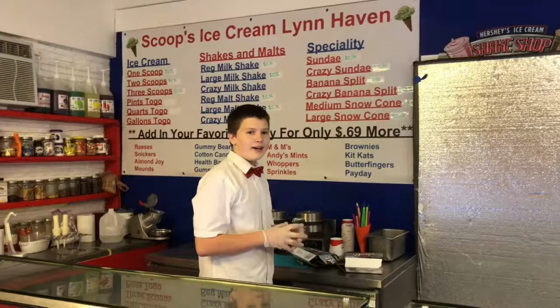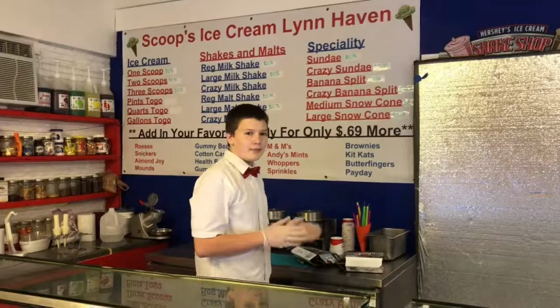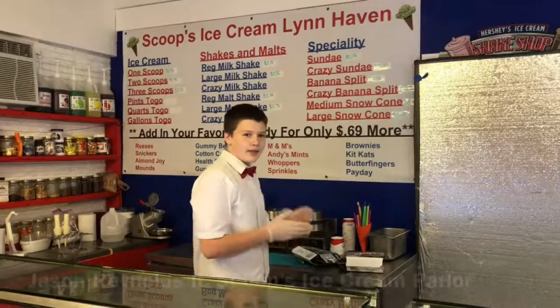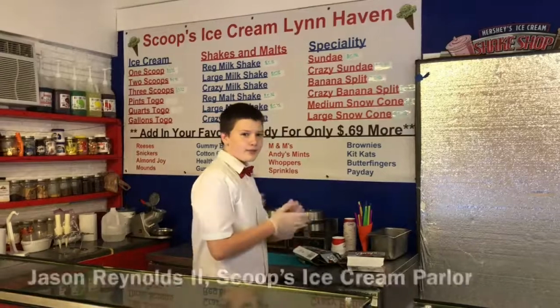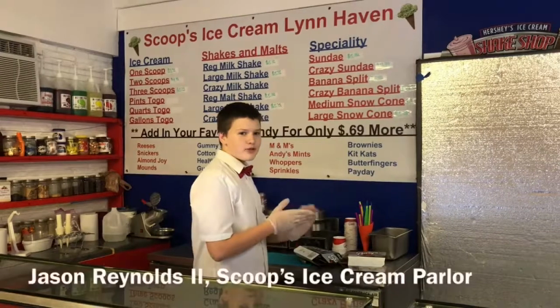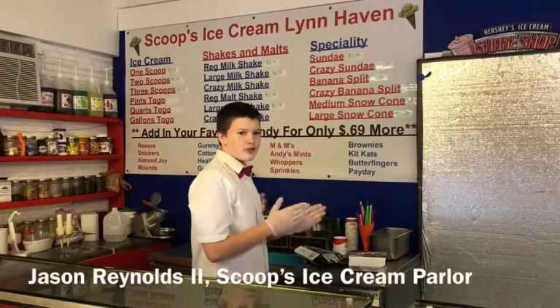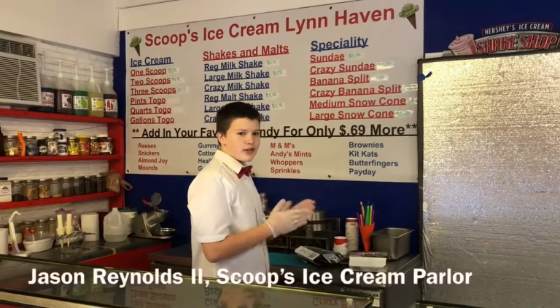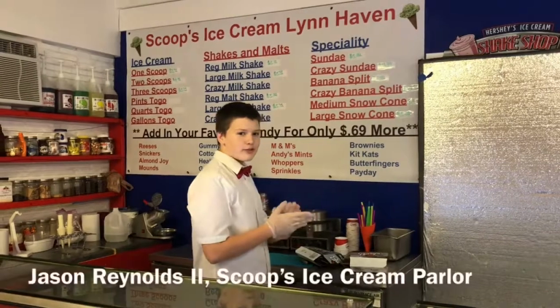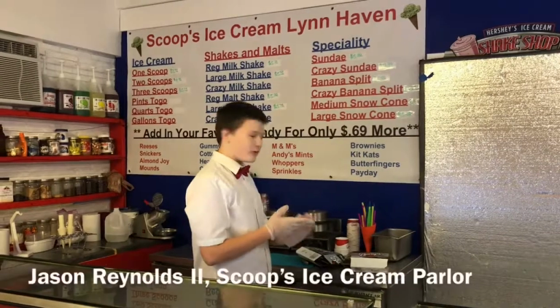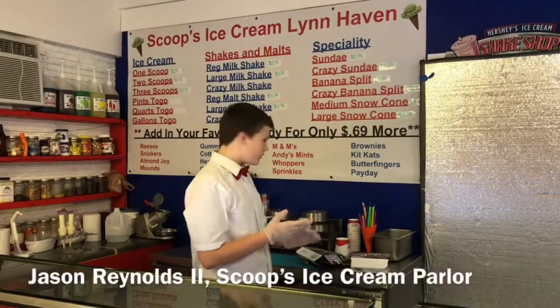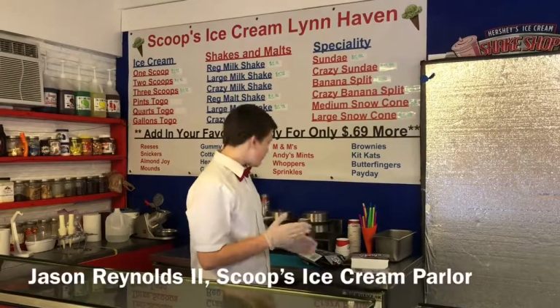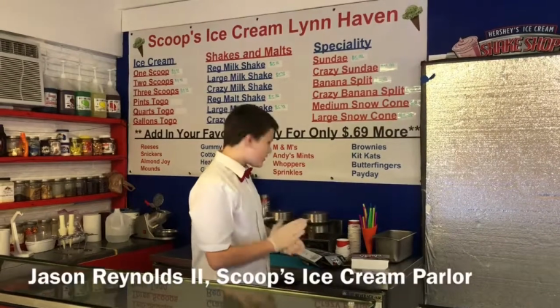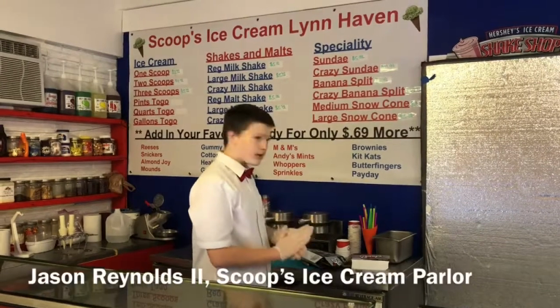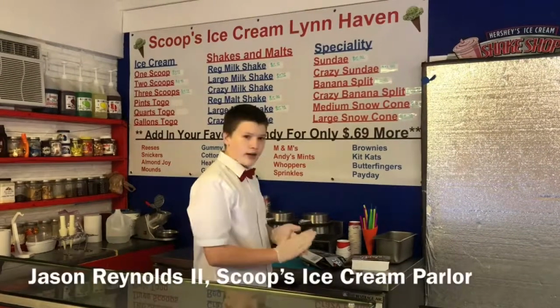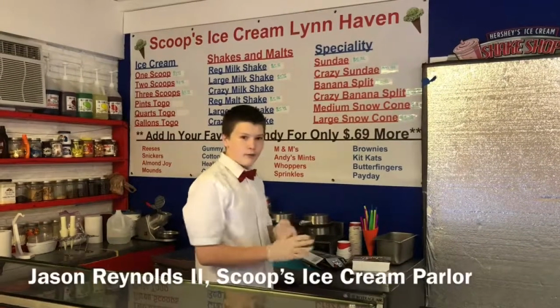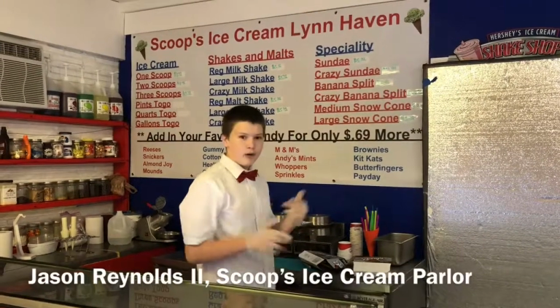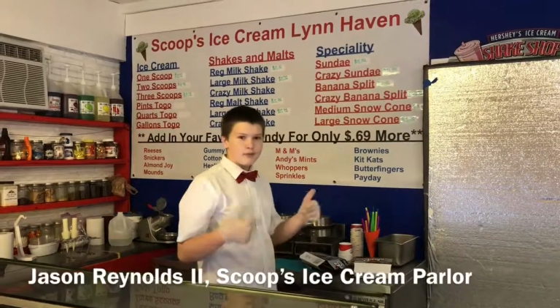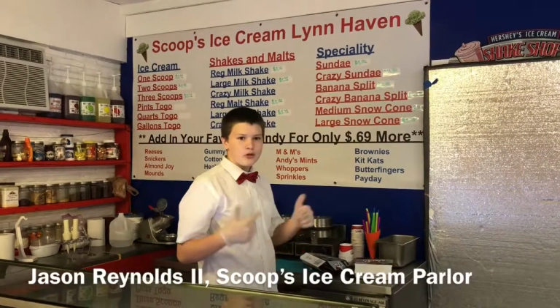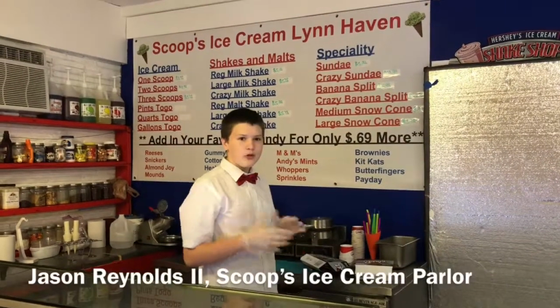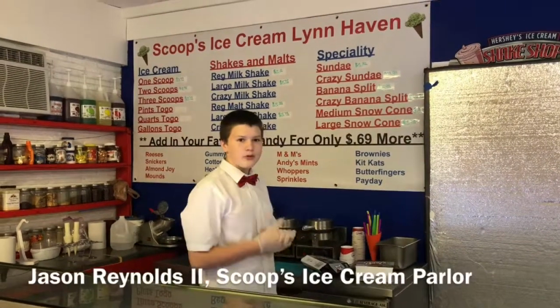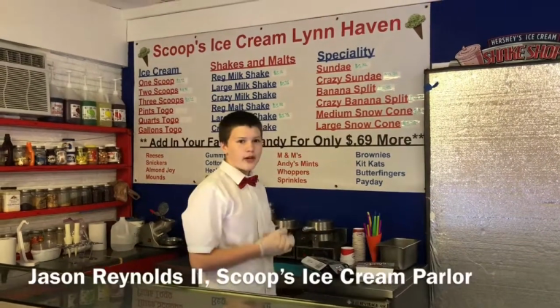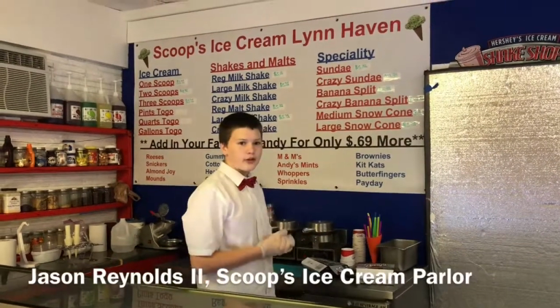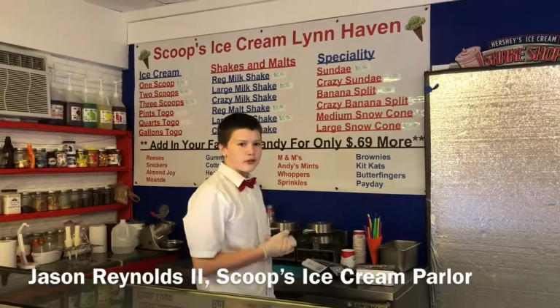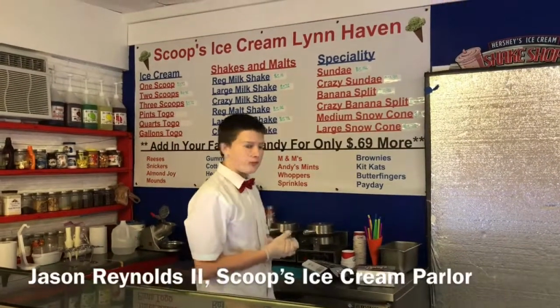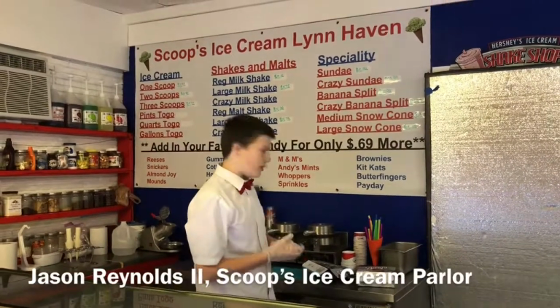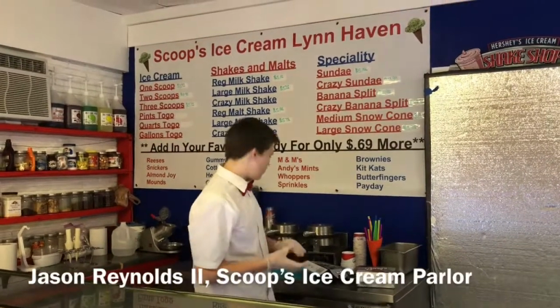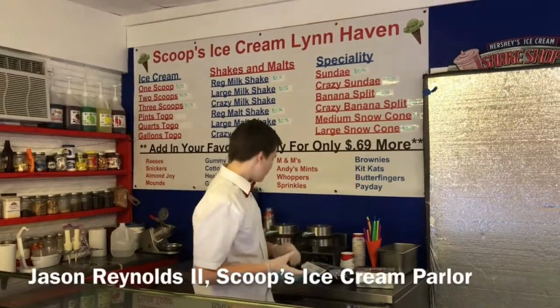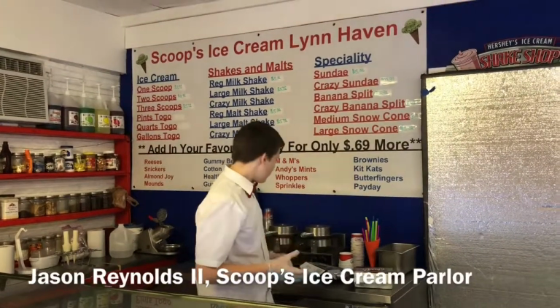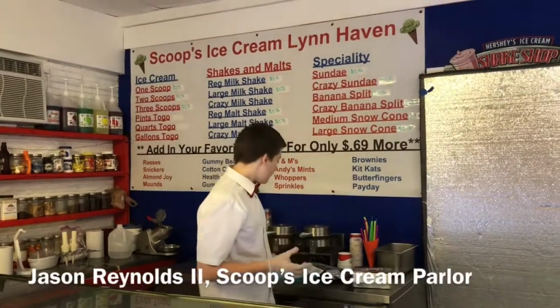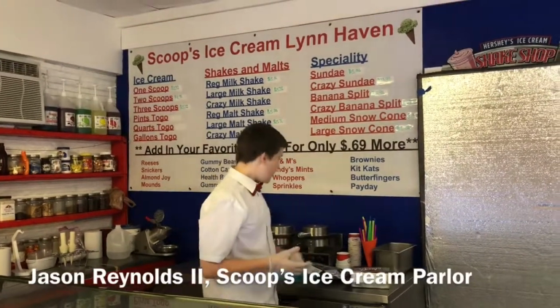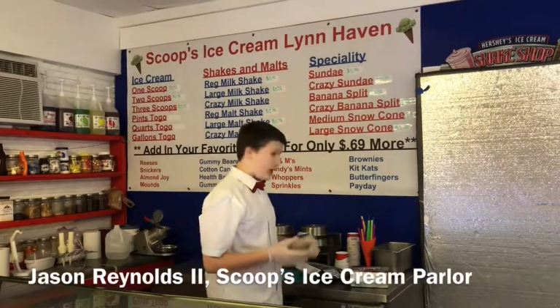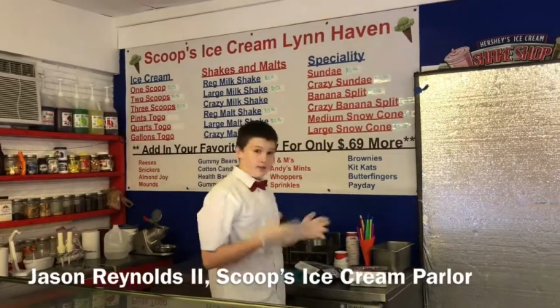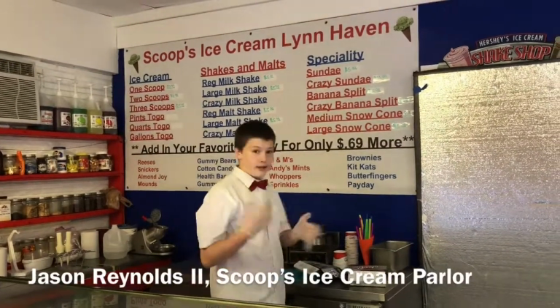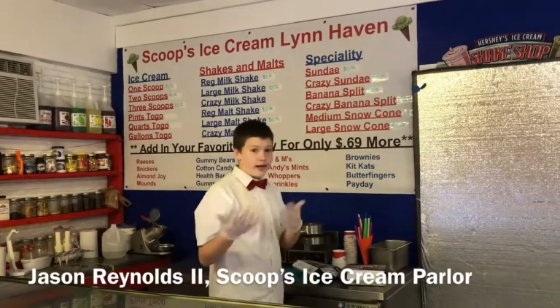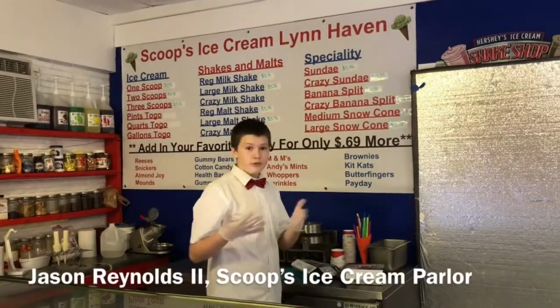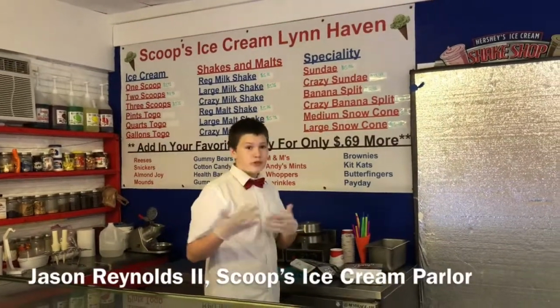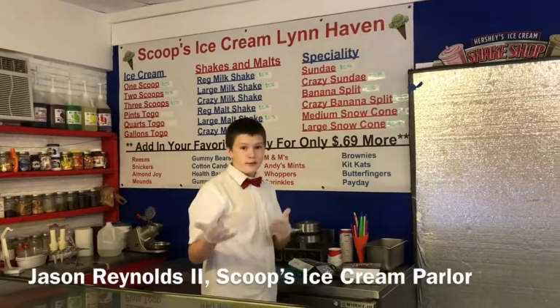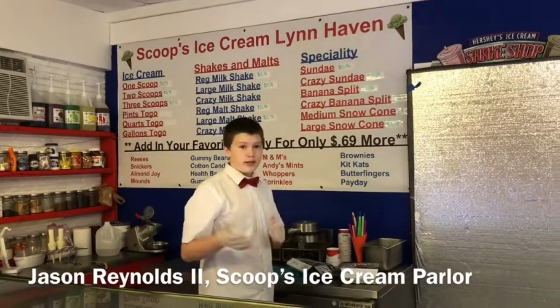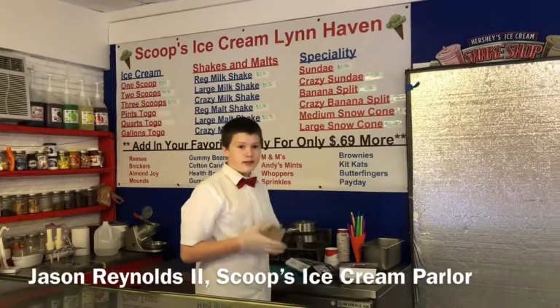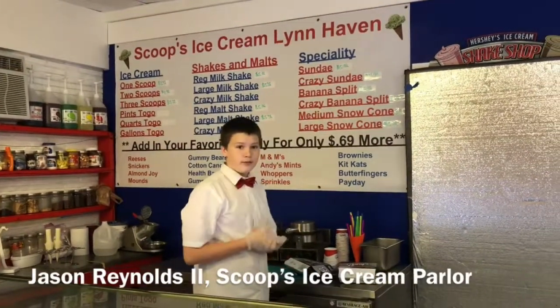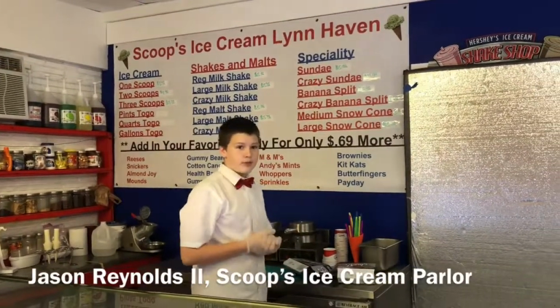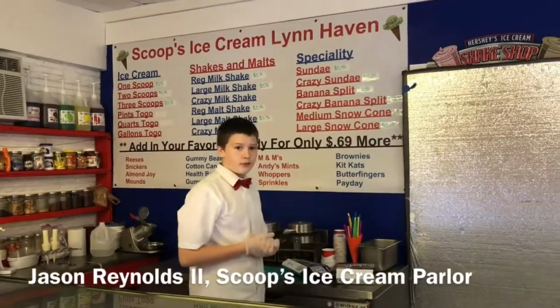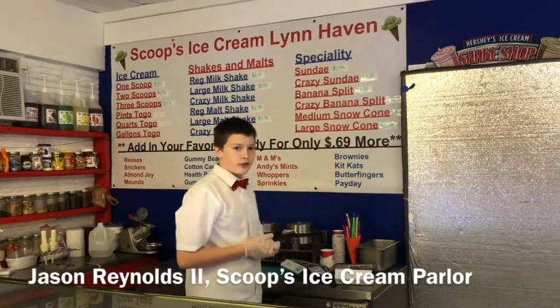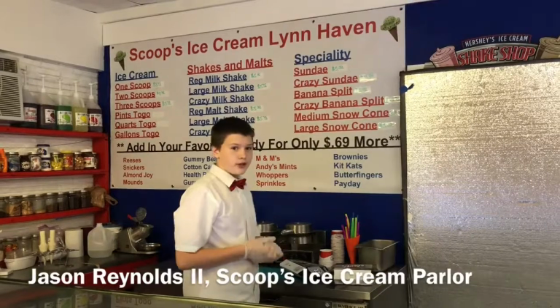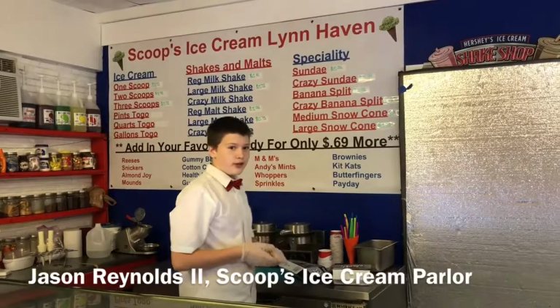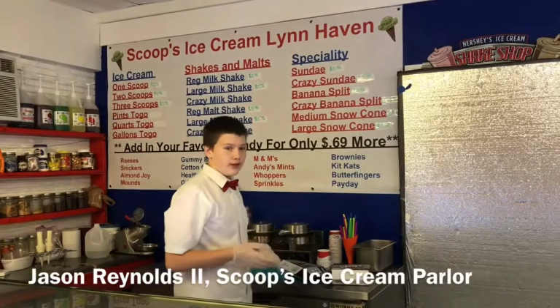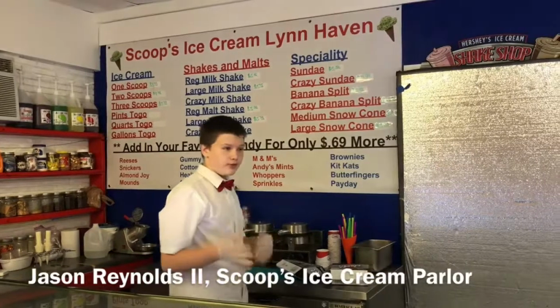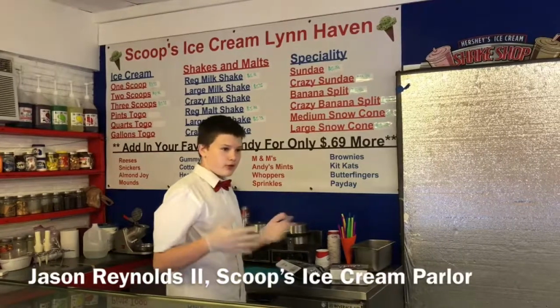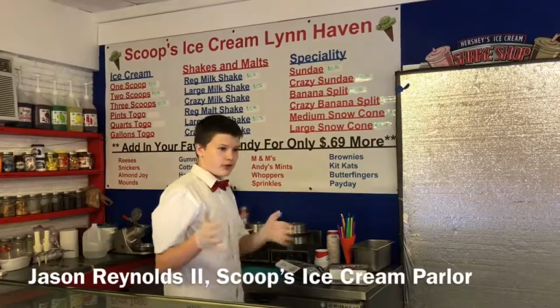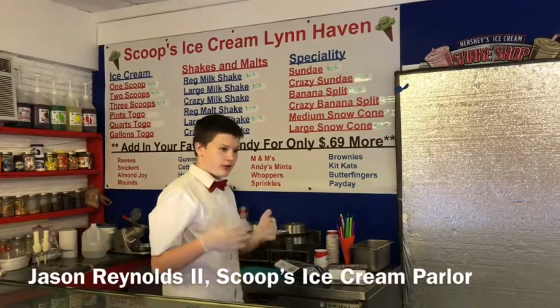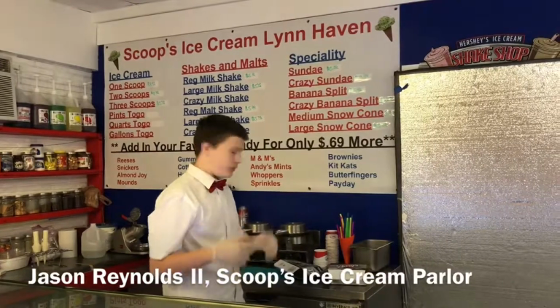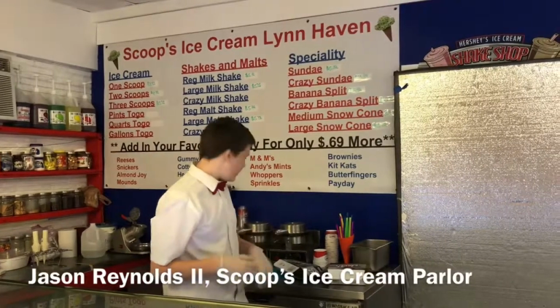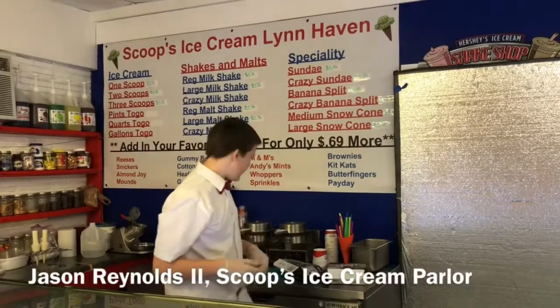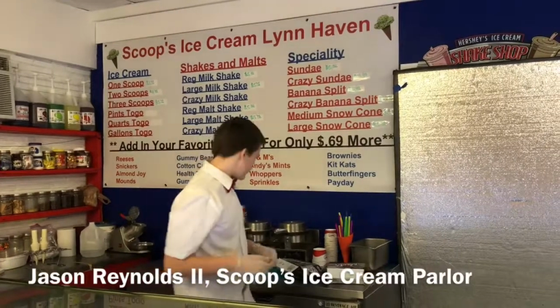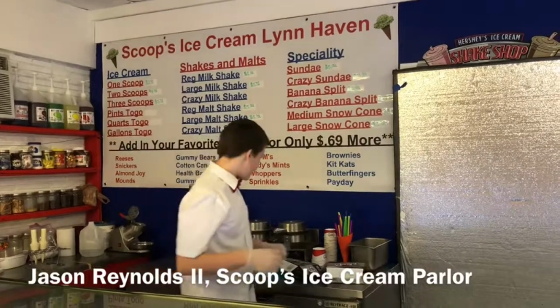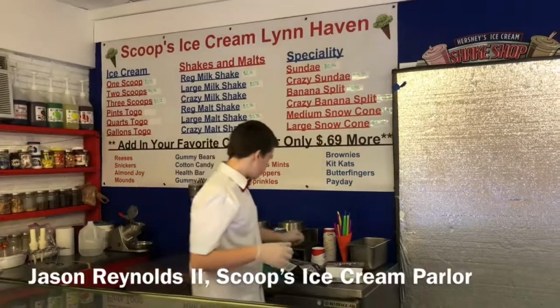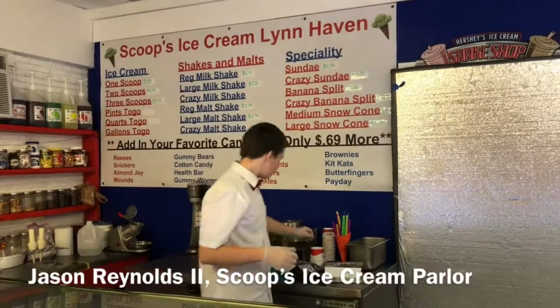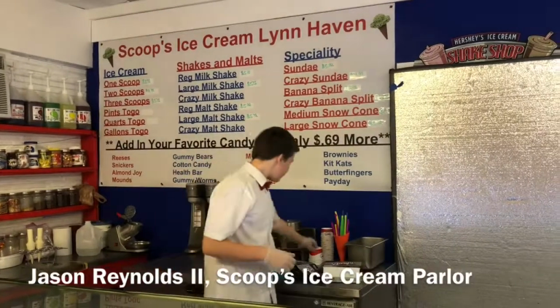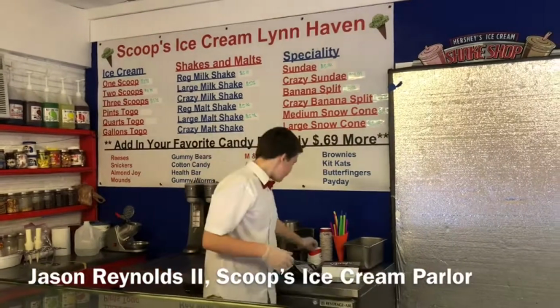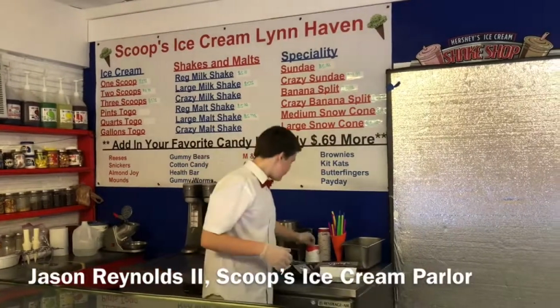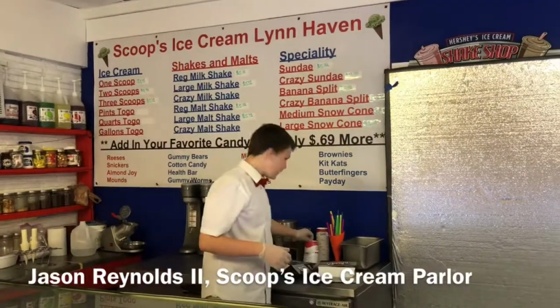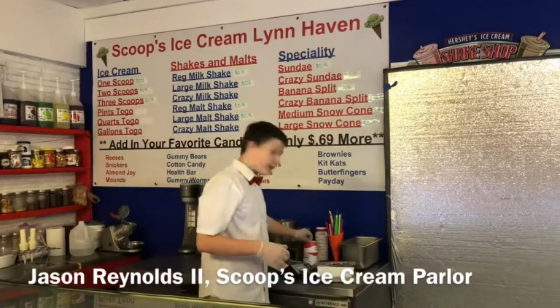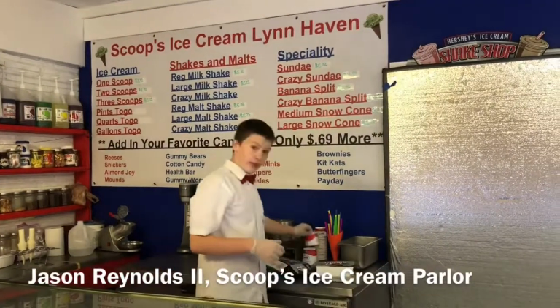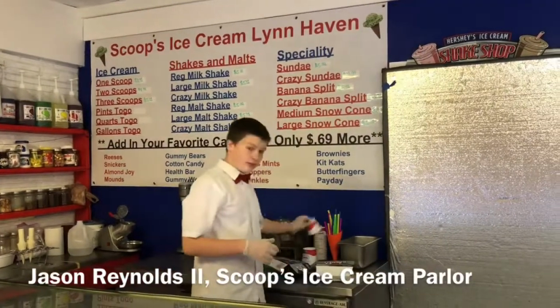Hi, my name is Jason Reynolds. We're at Scoop's Ice Cream Parlor. Today I'm just going to make a simple sundae just to see what you guys get here.